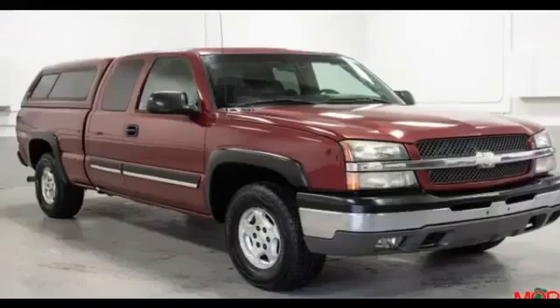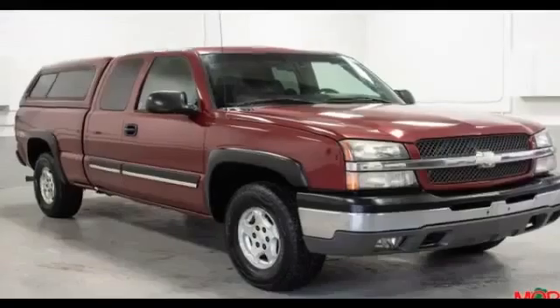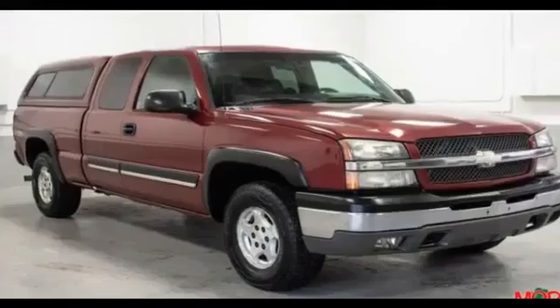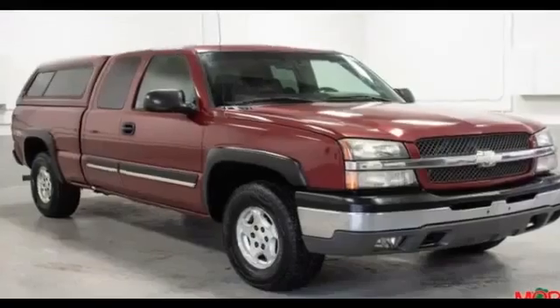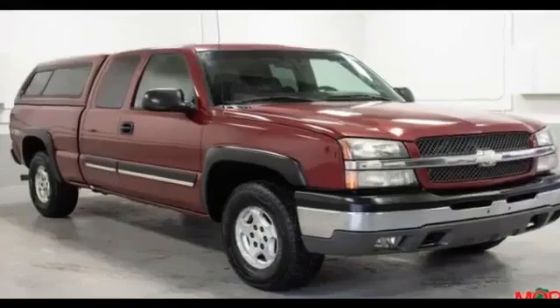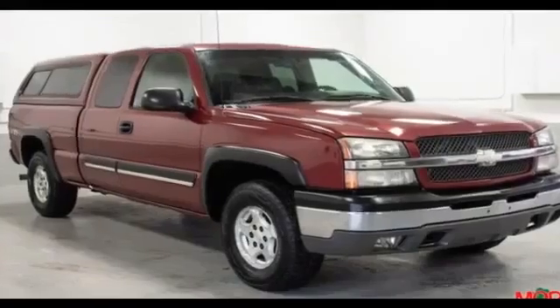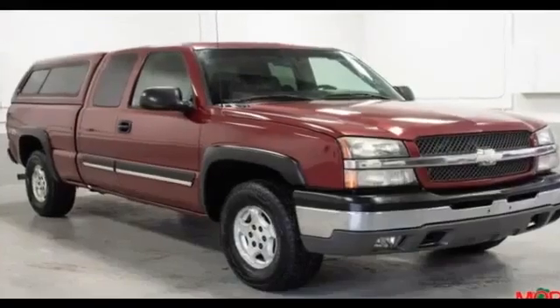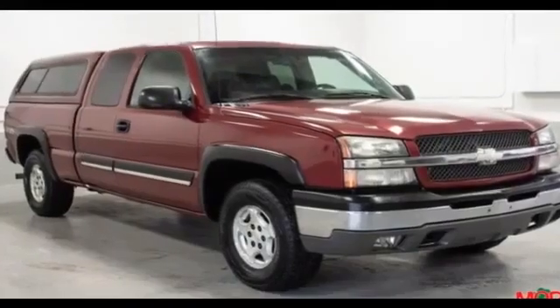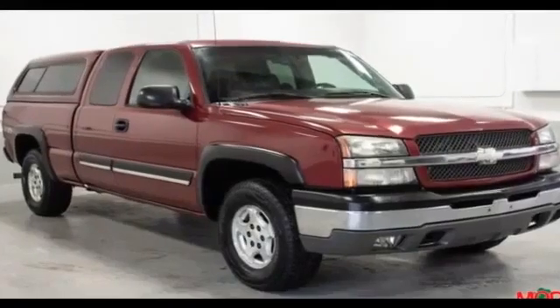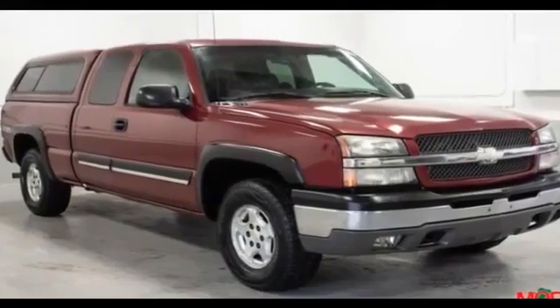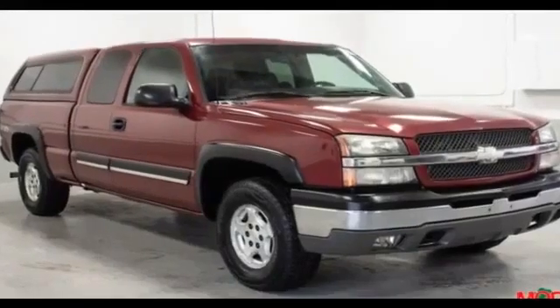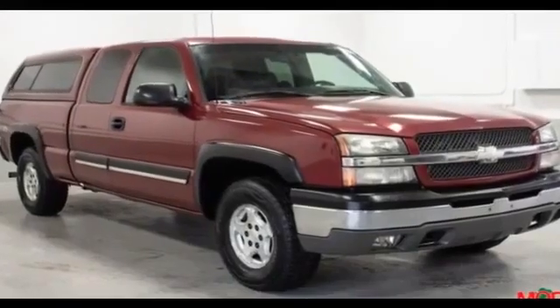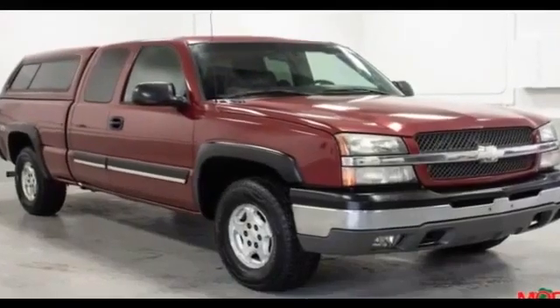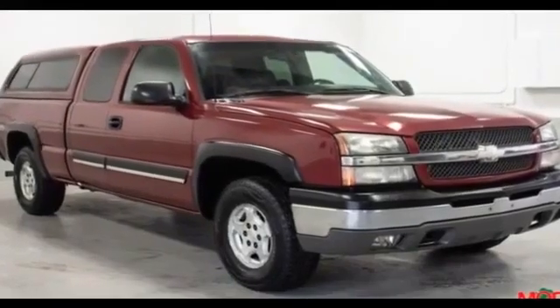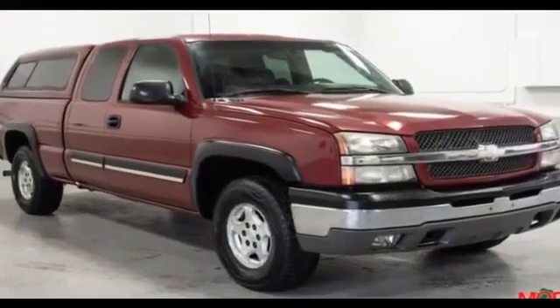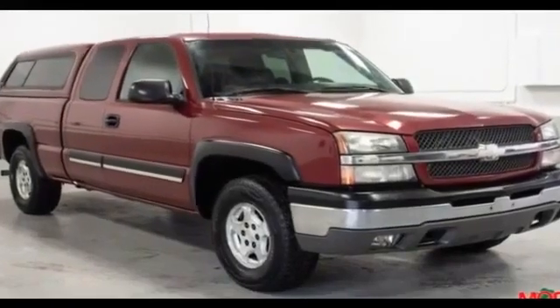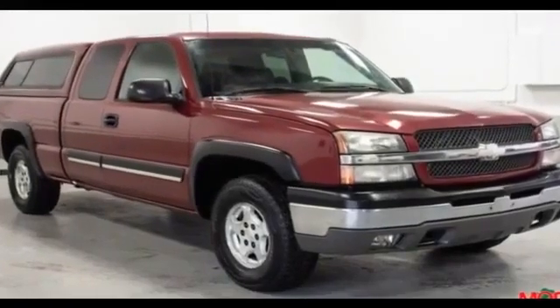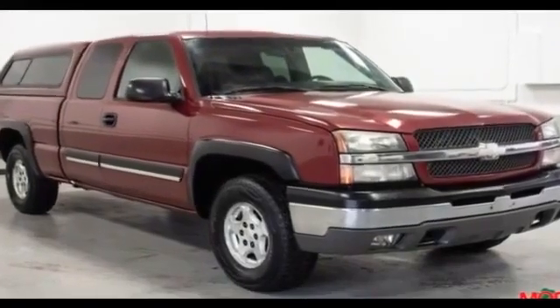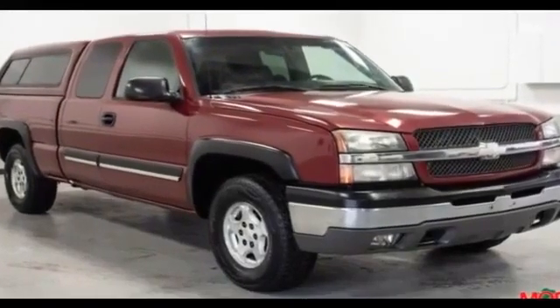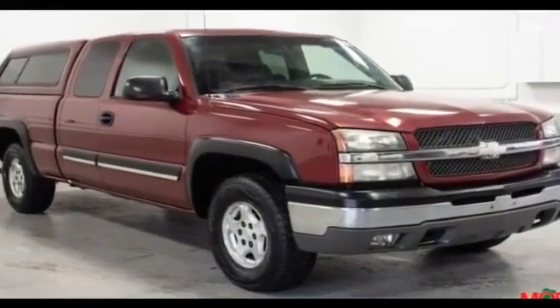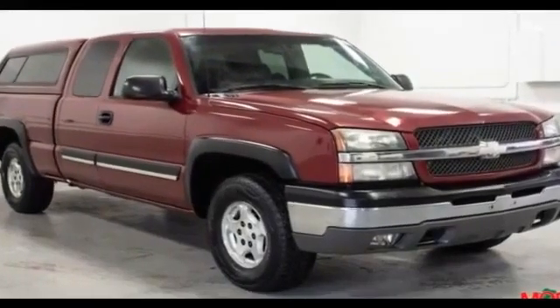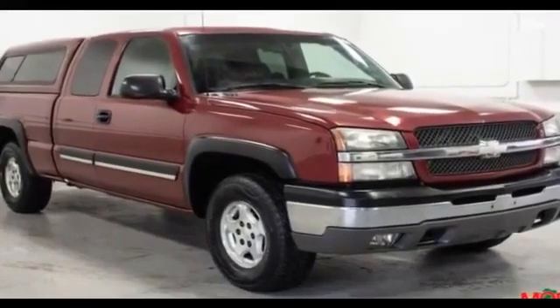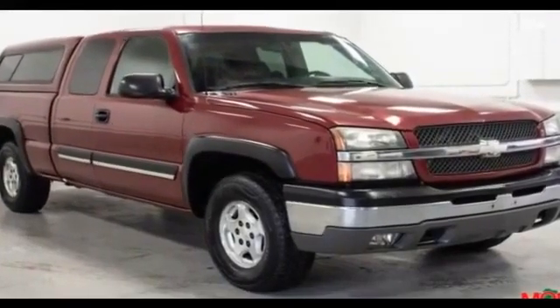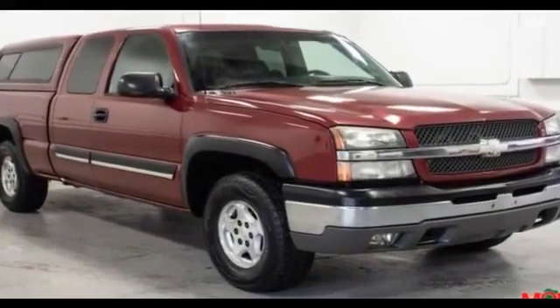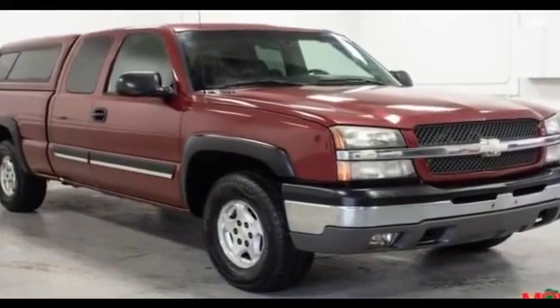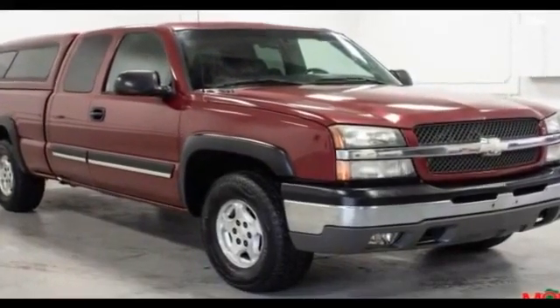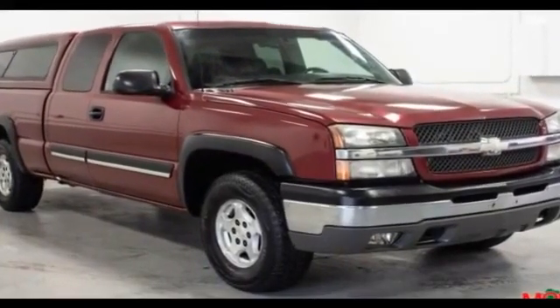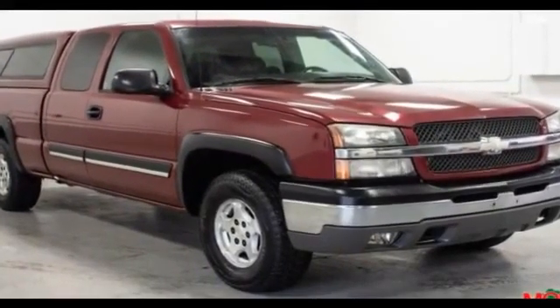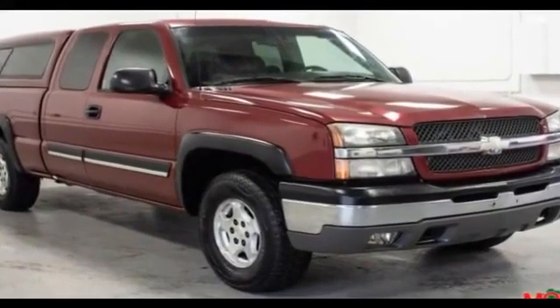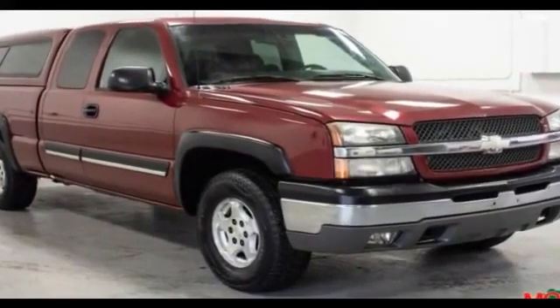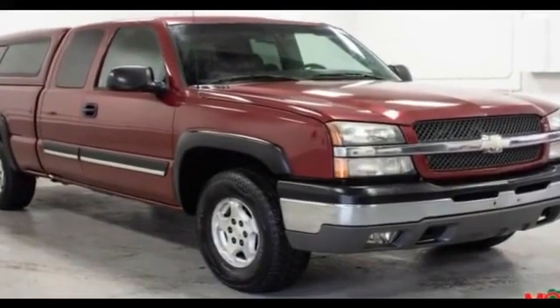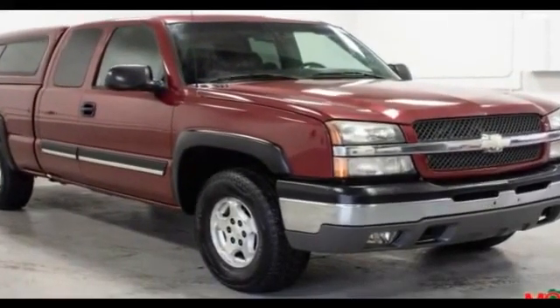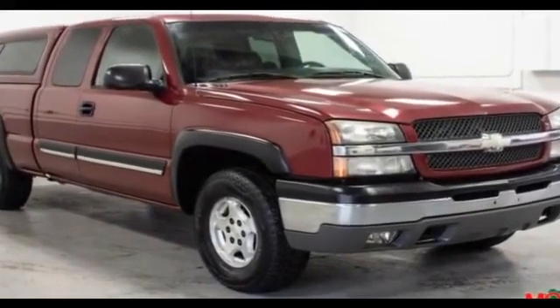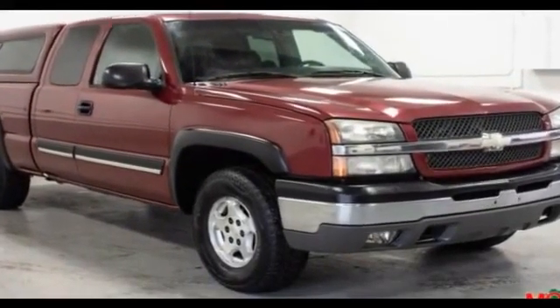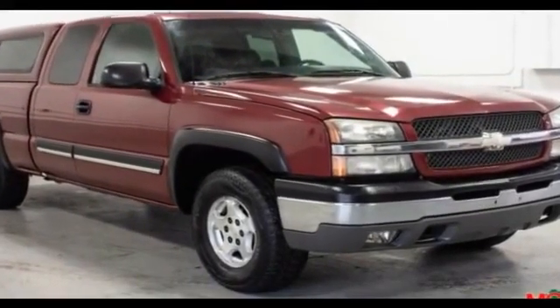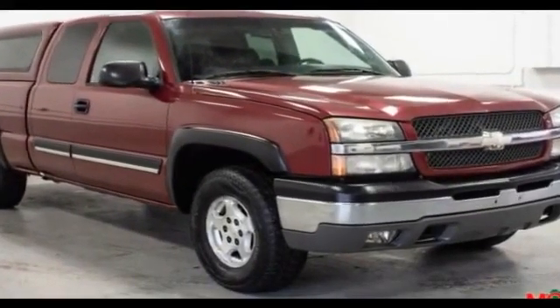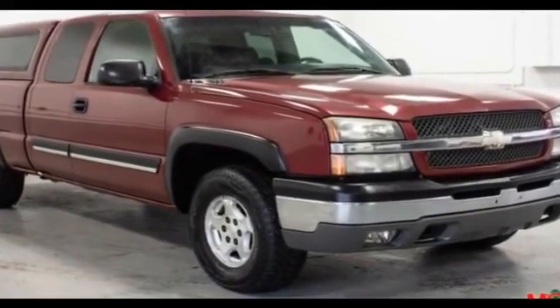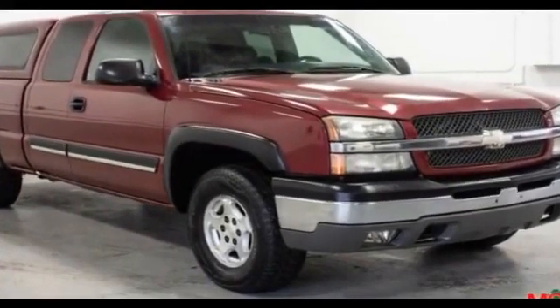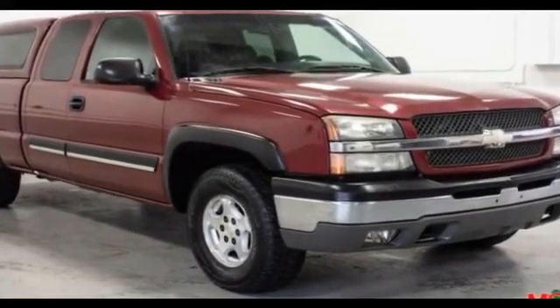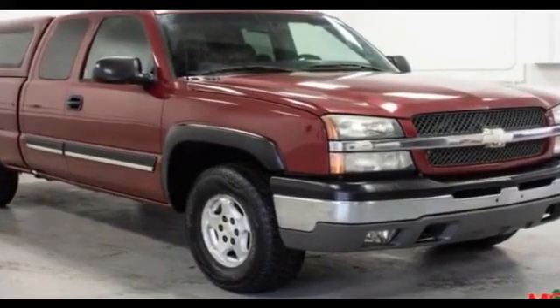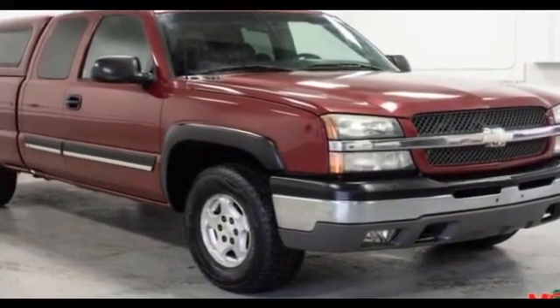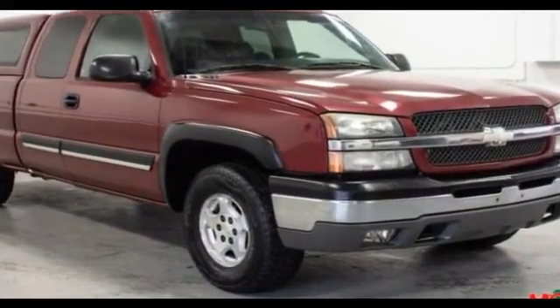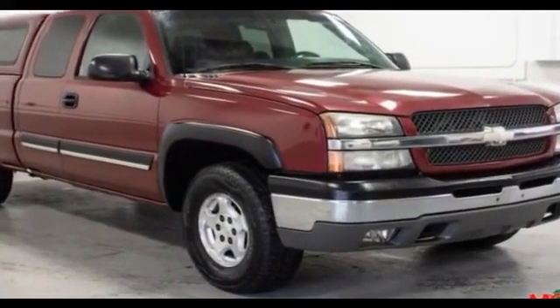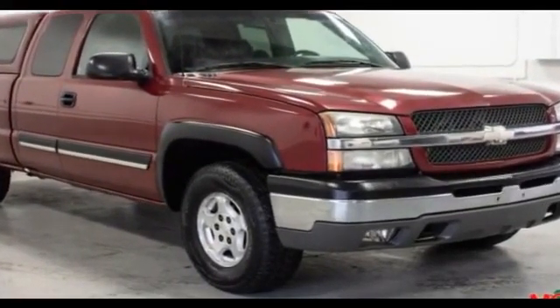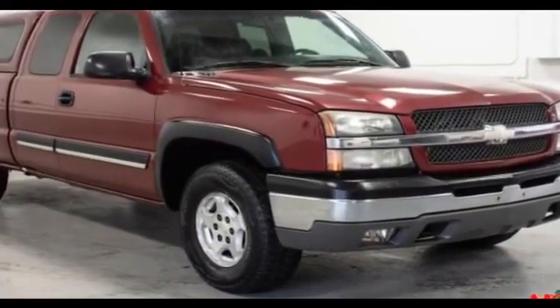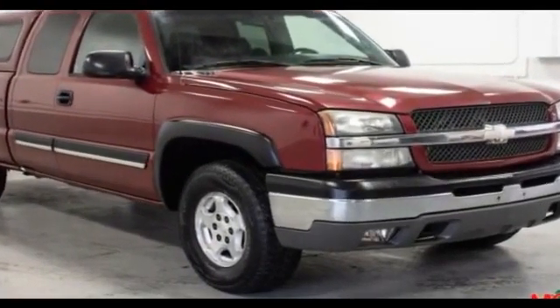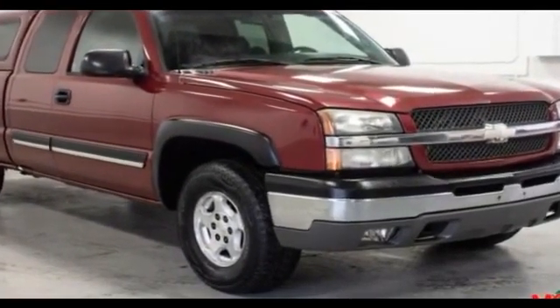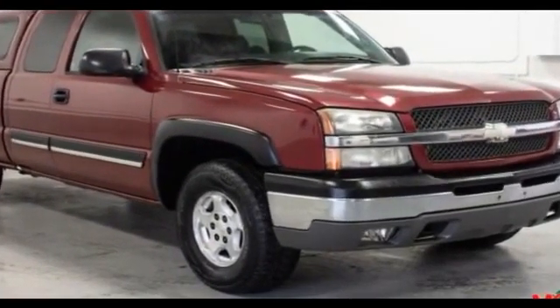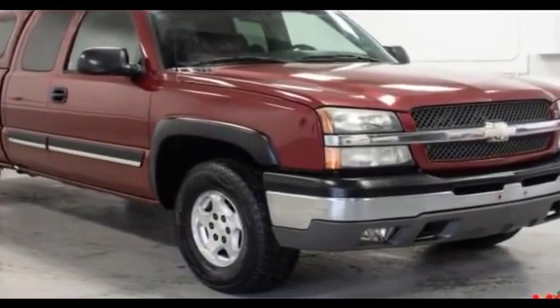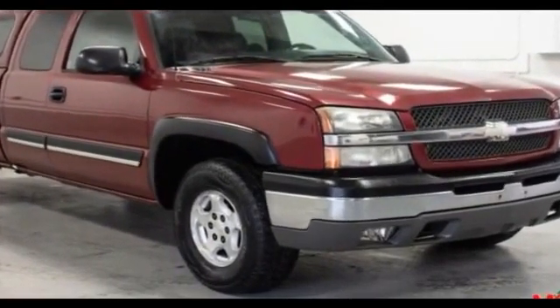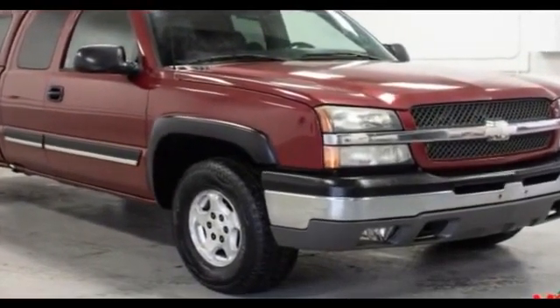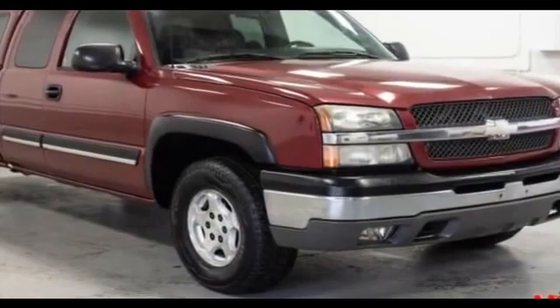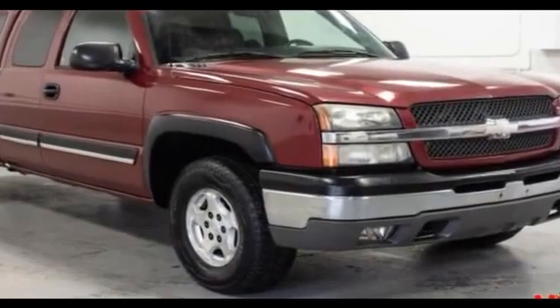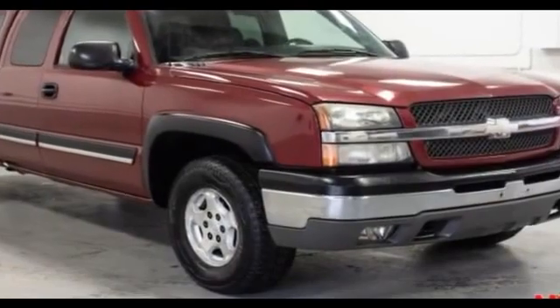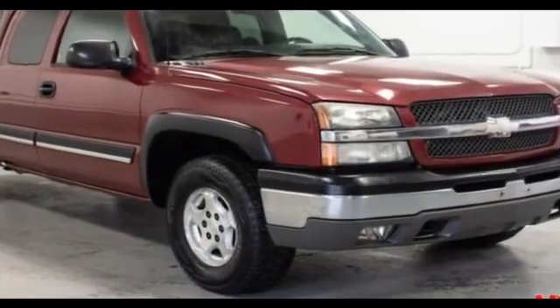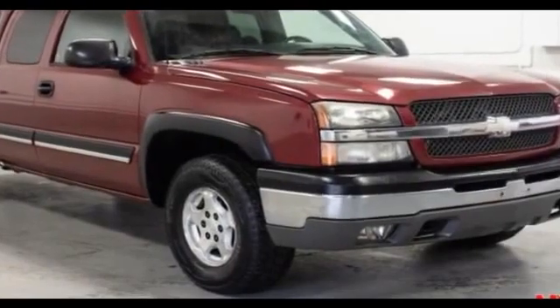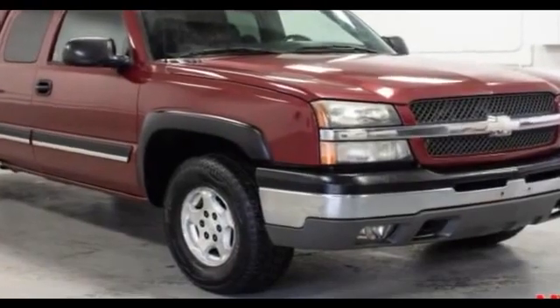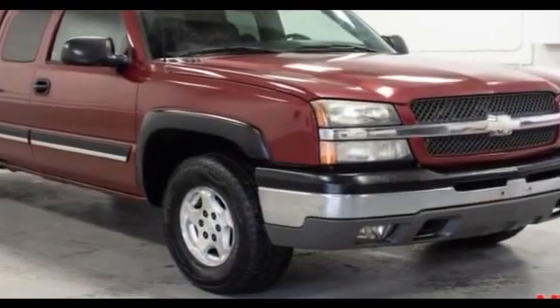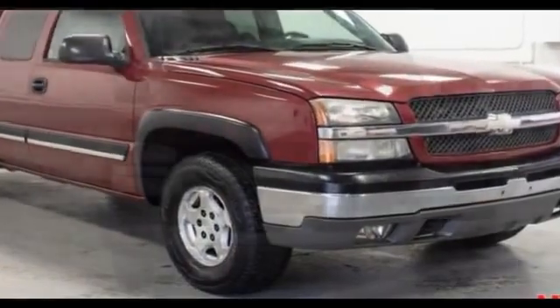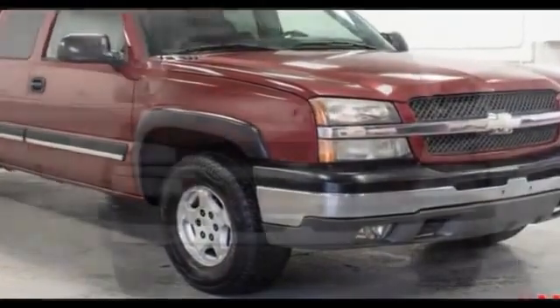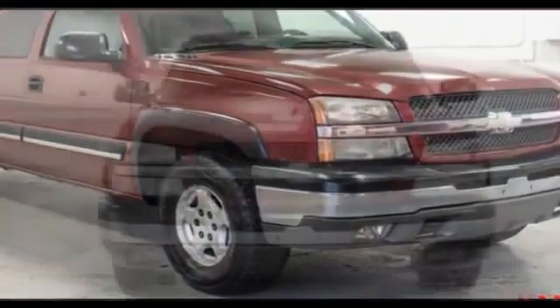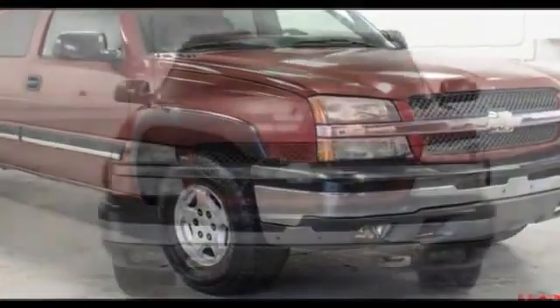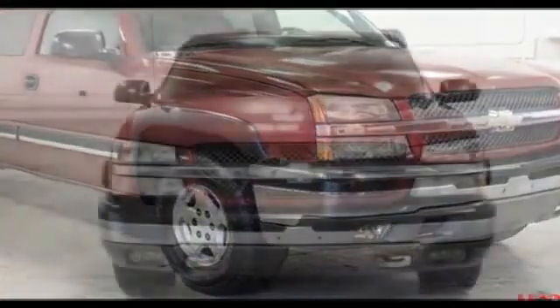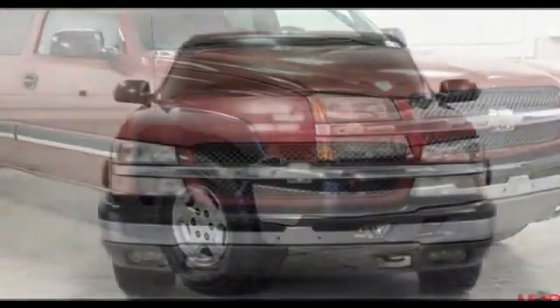2004 Chevrolet Silverado 1500. This truck makes room for the whole family.